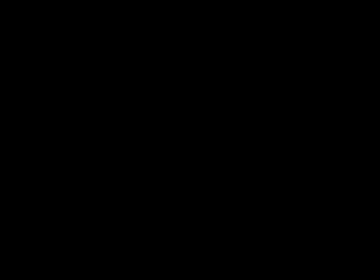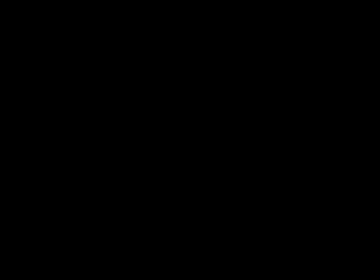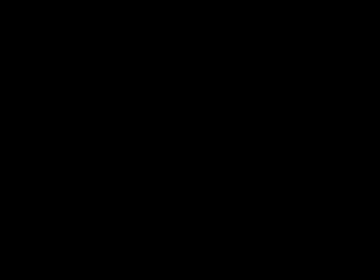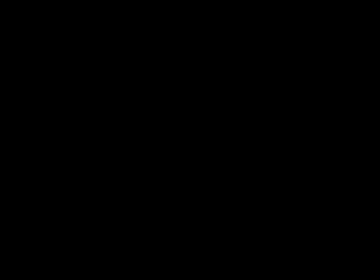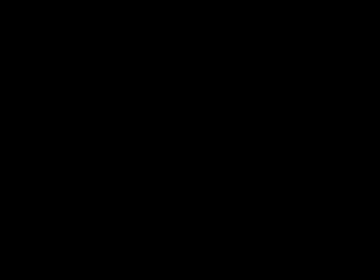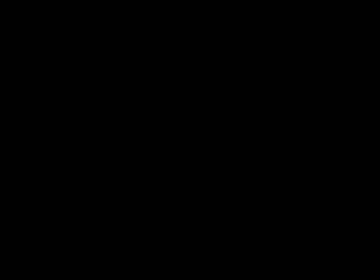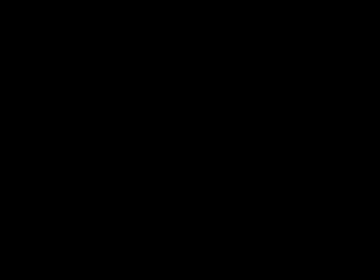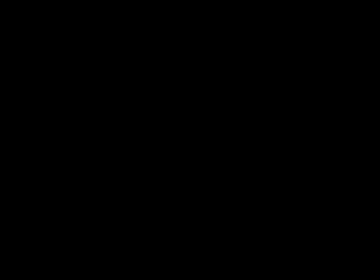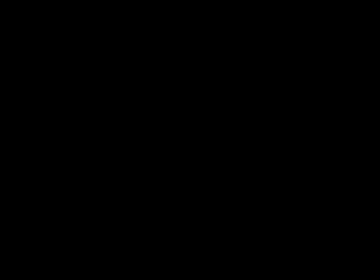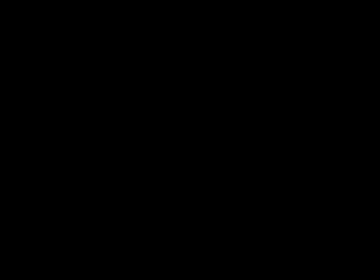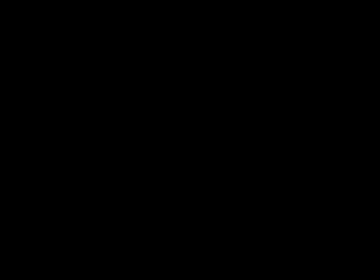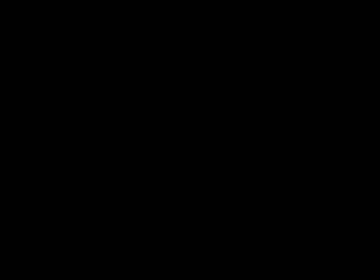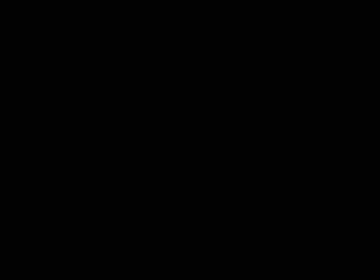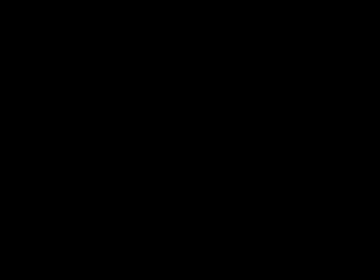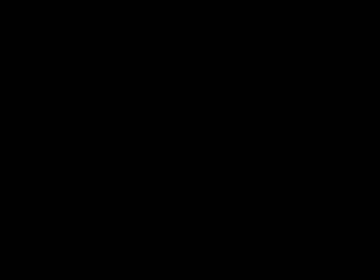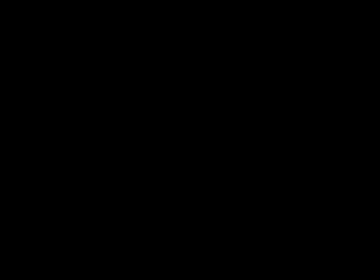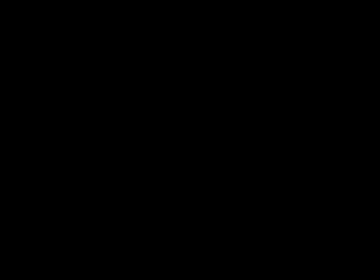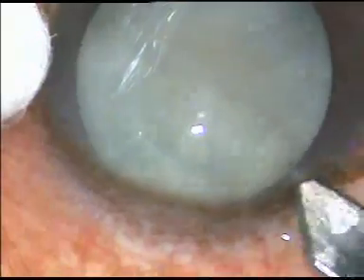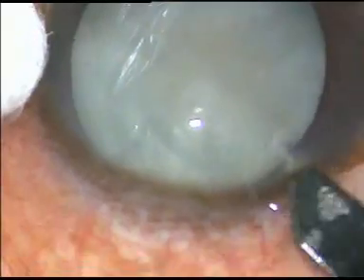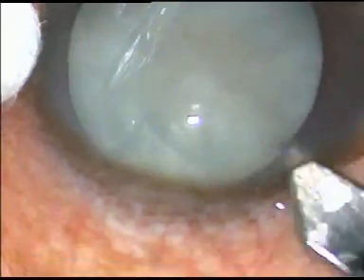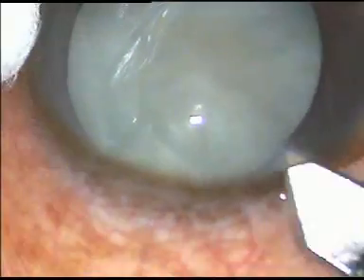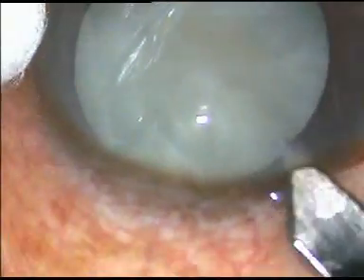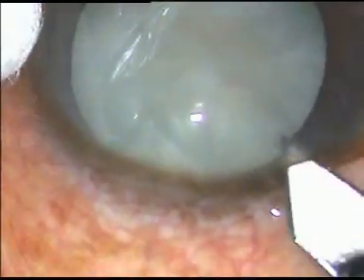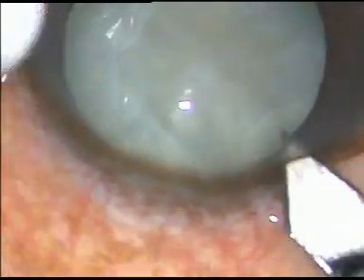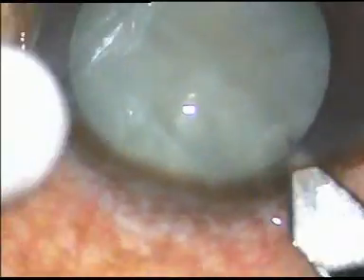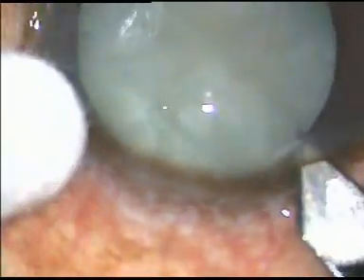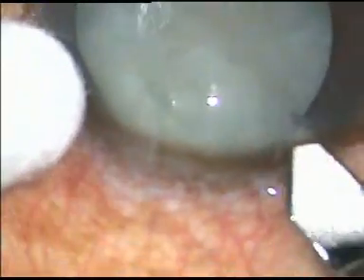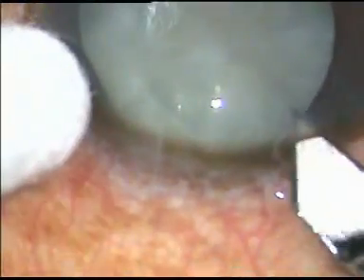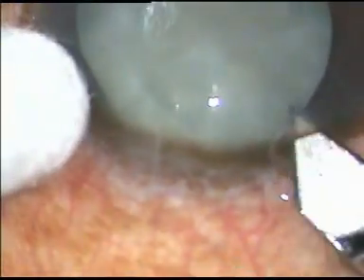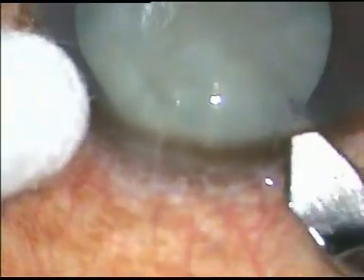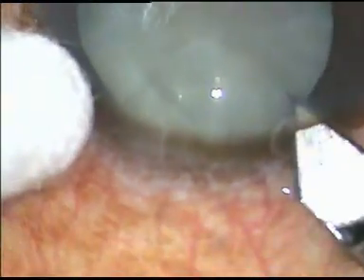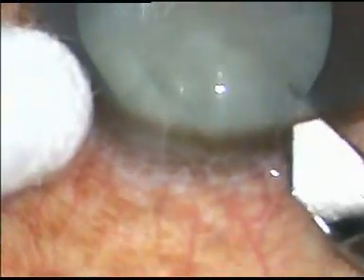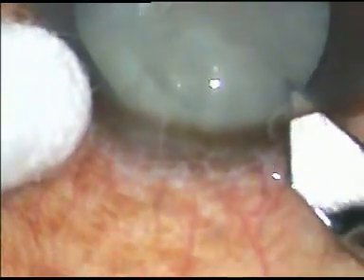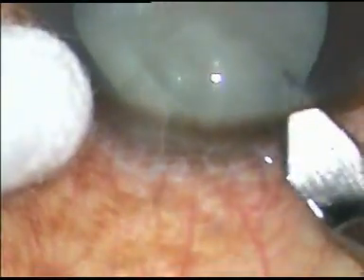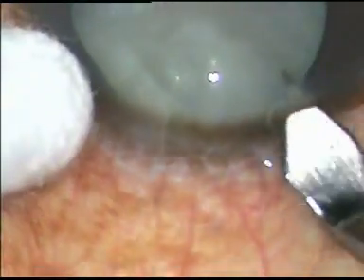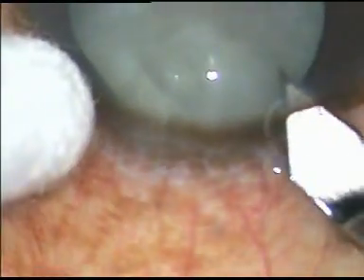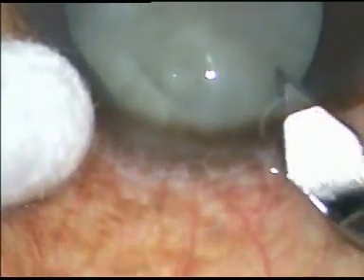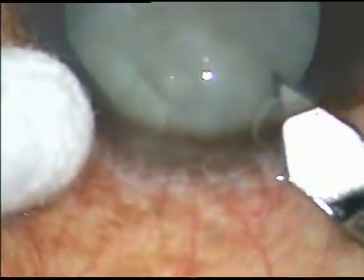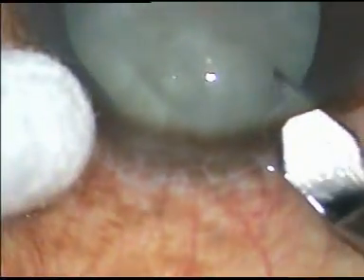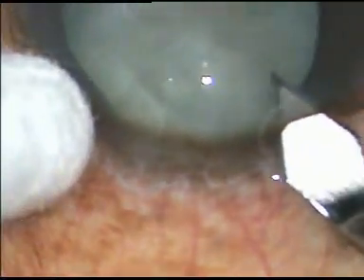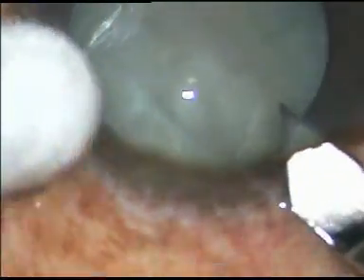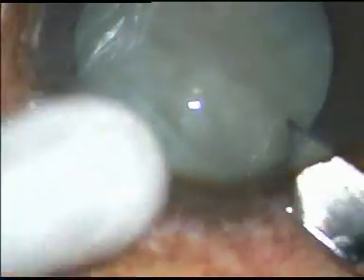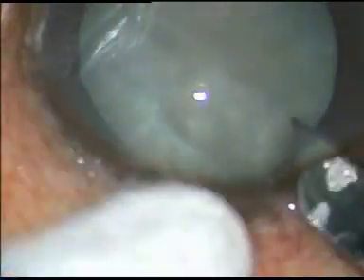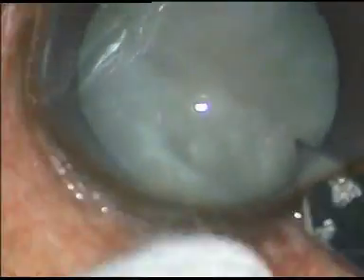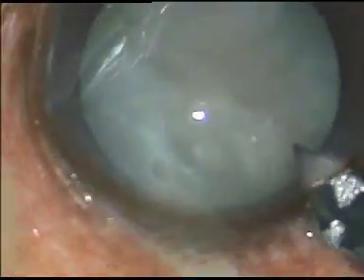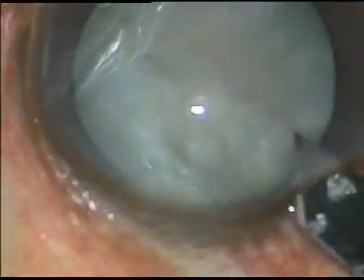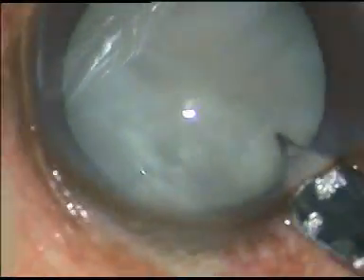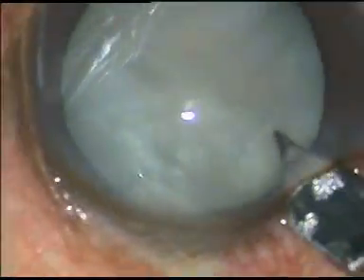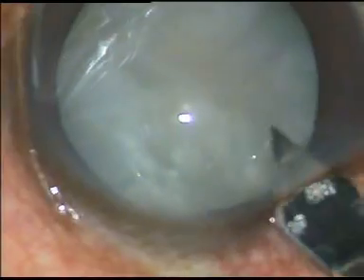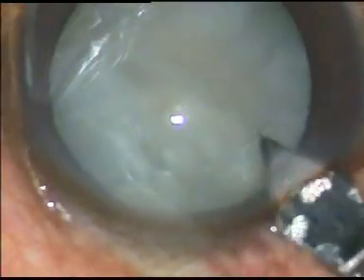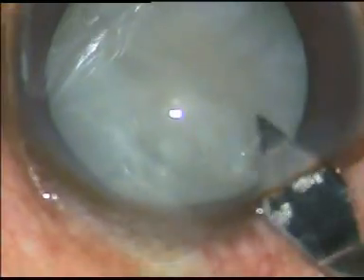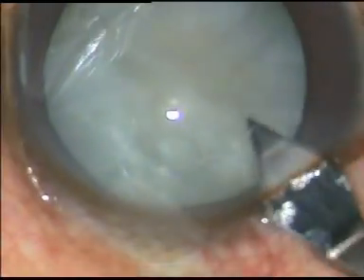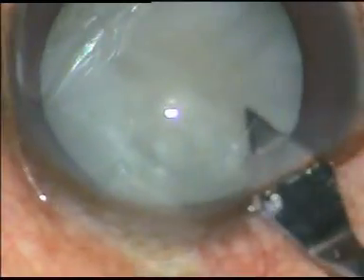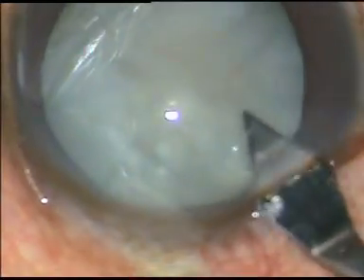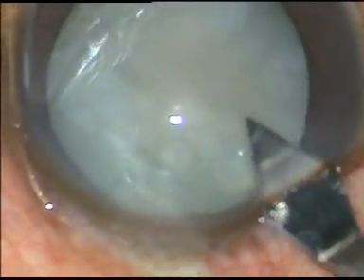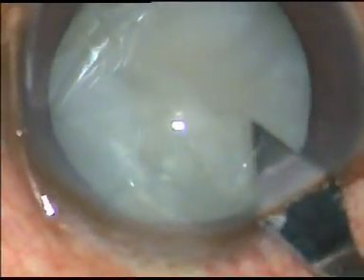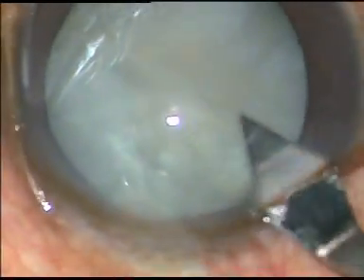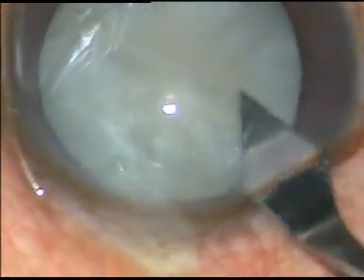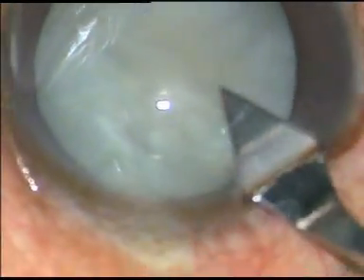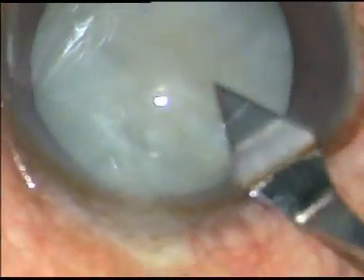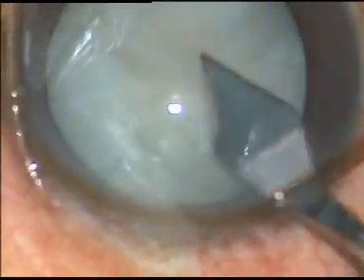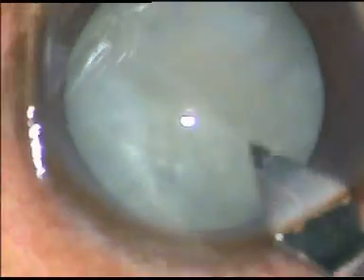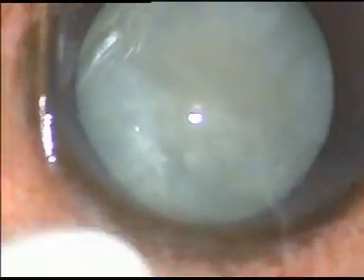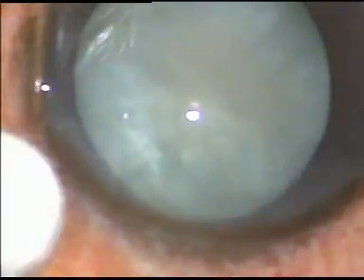Dear friends, this is an unedited phacoemulsification of an intumescent cataract.